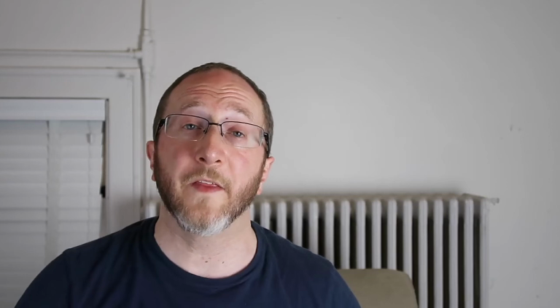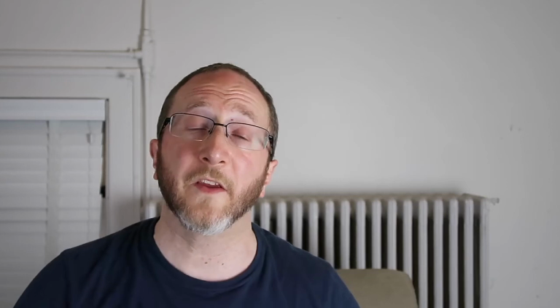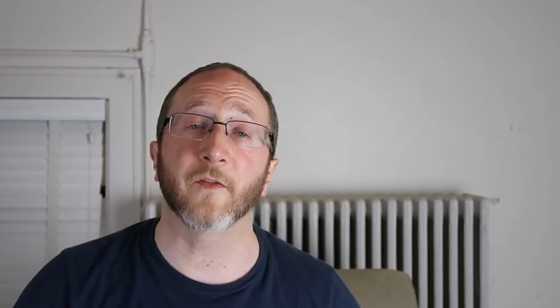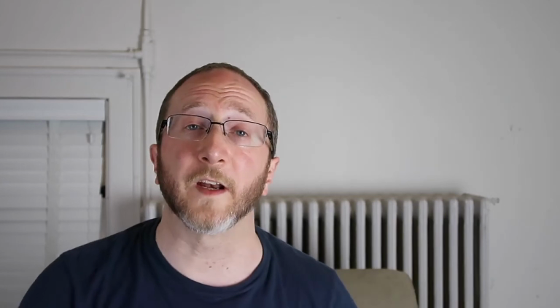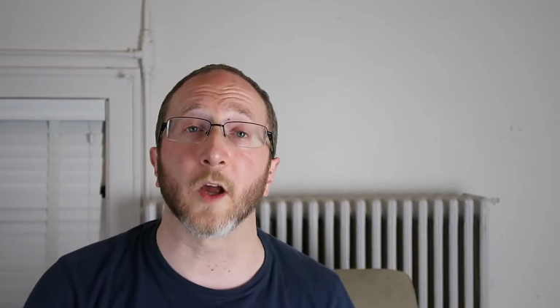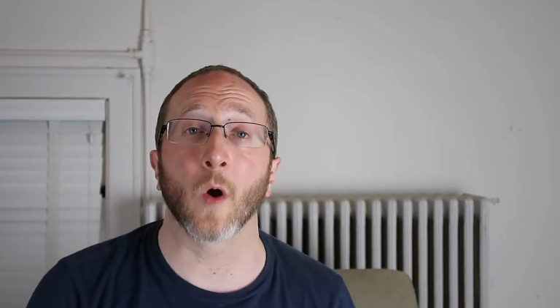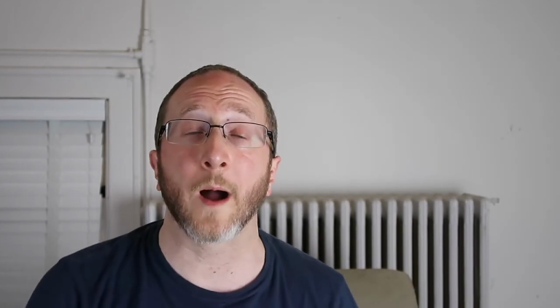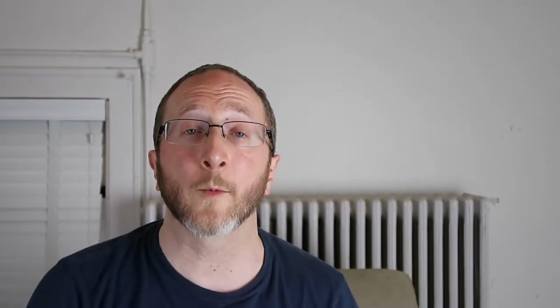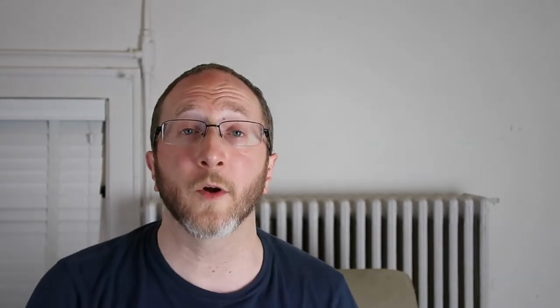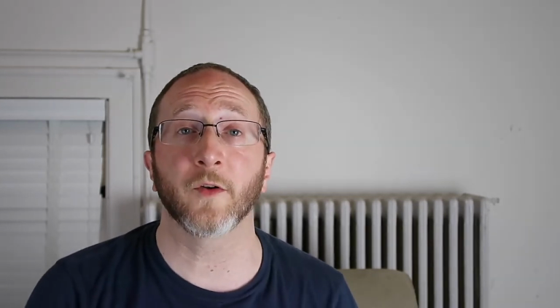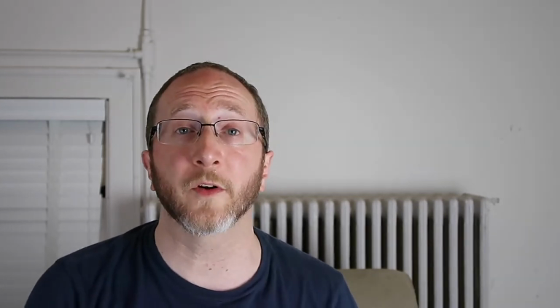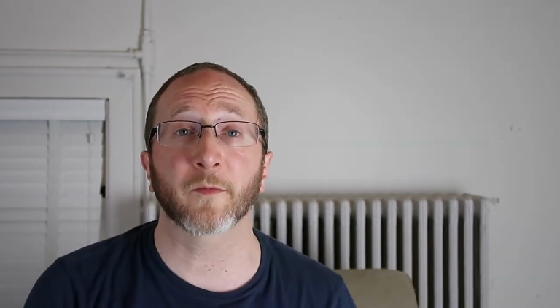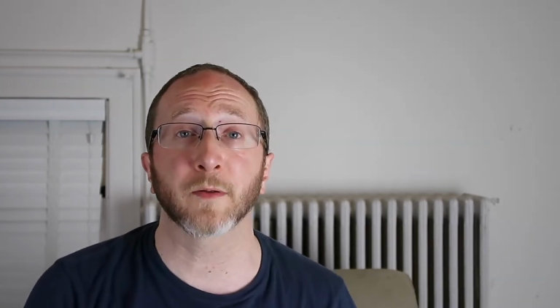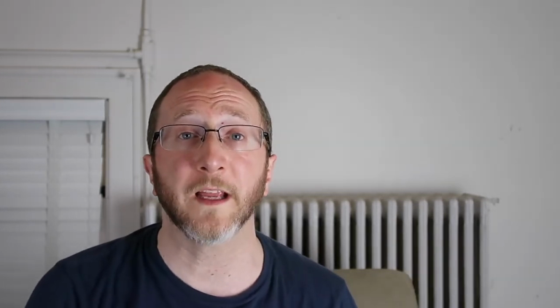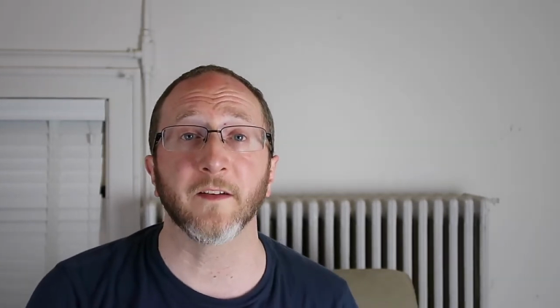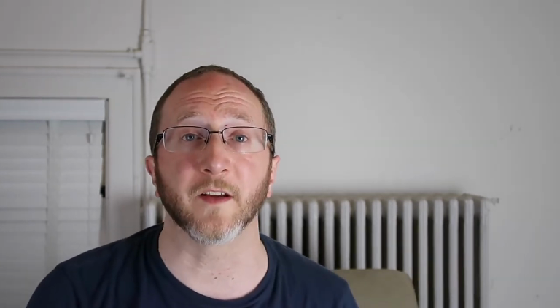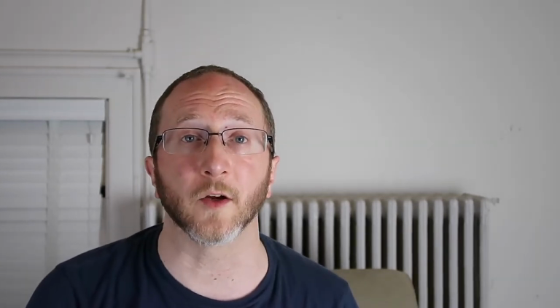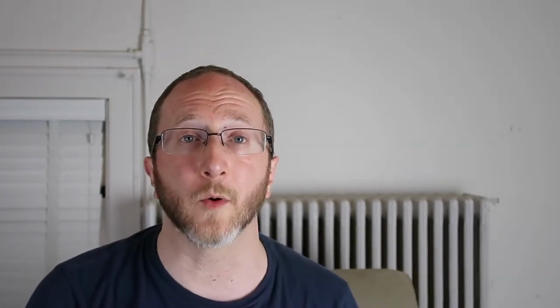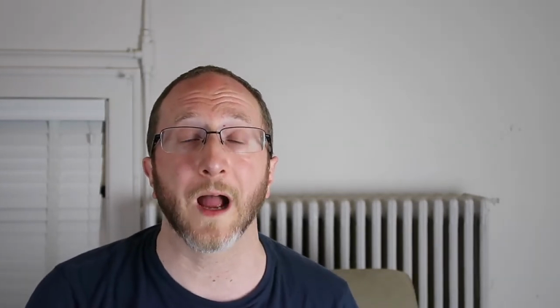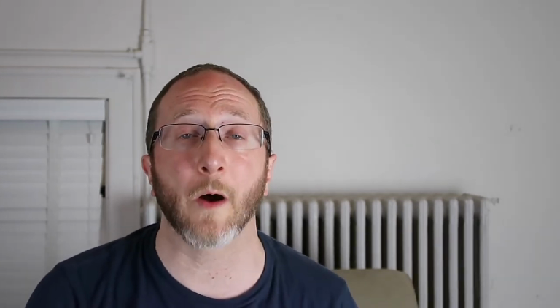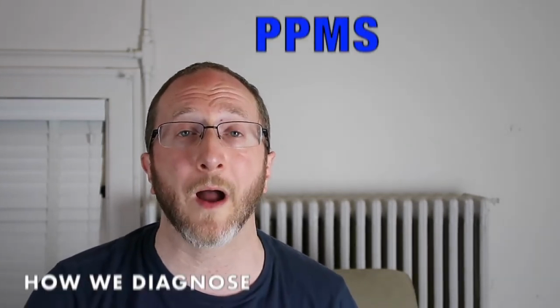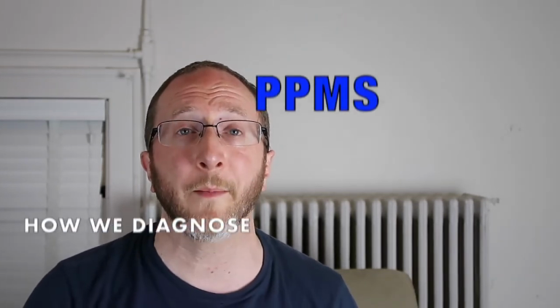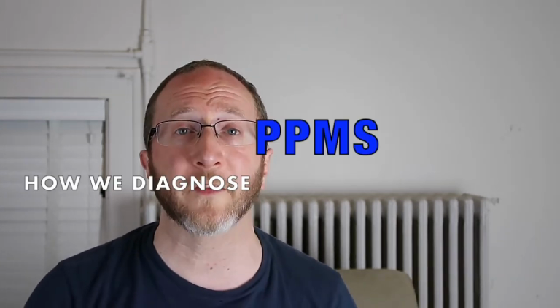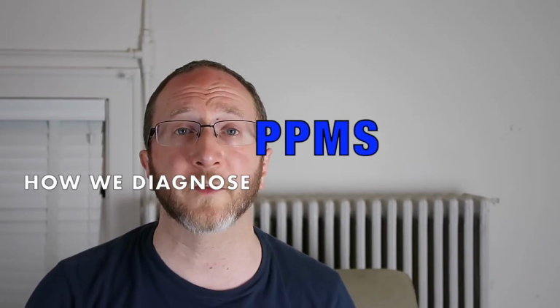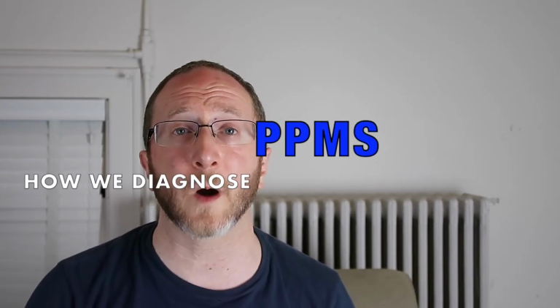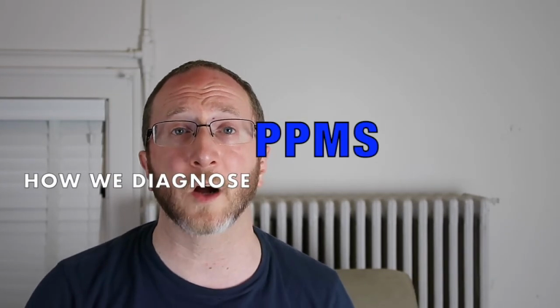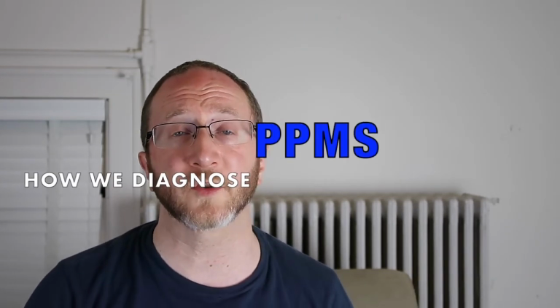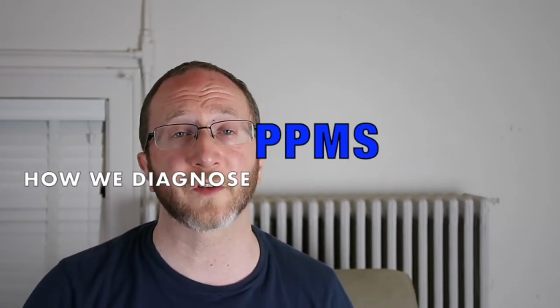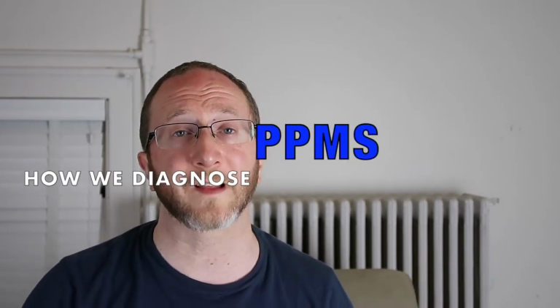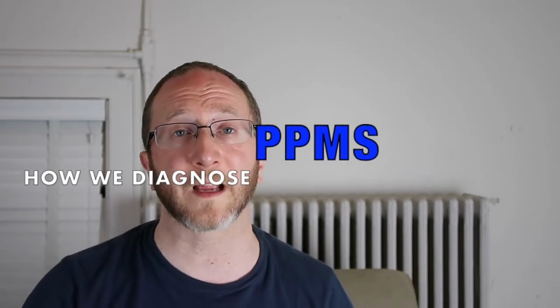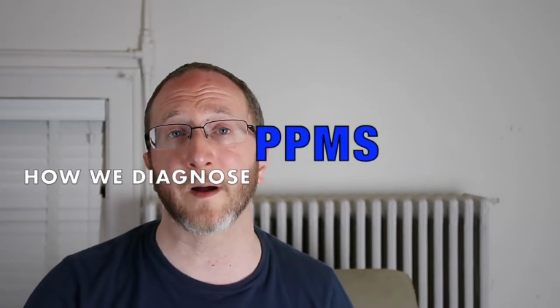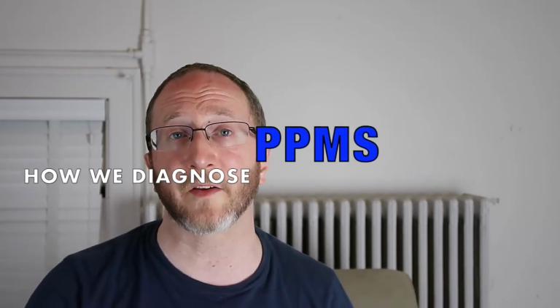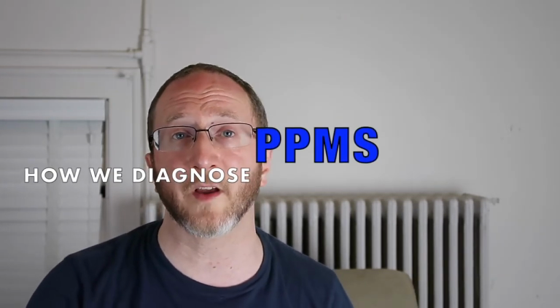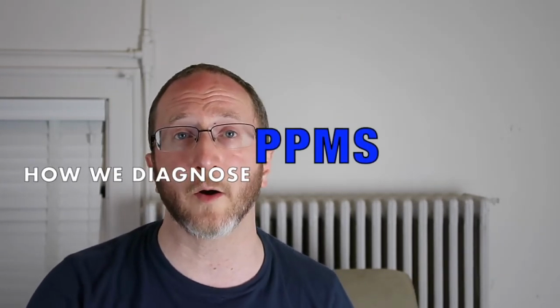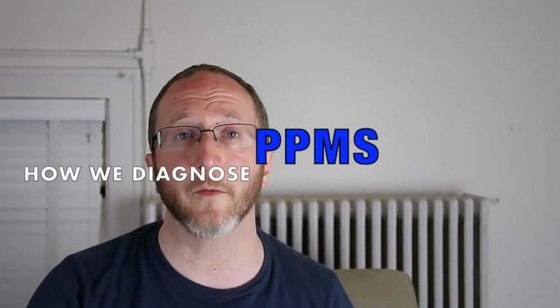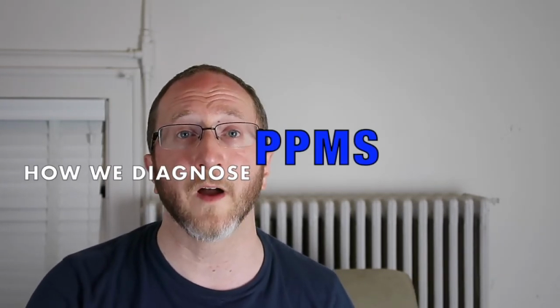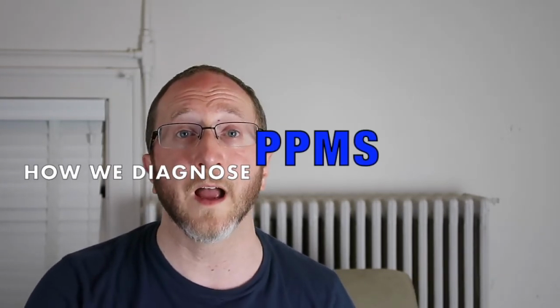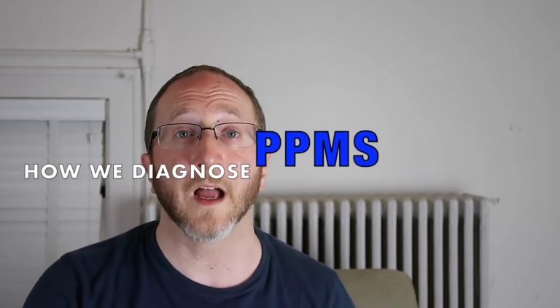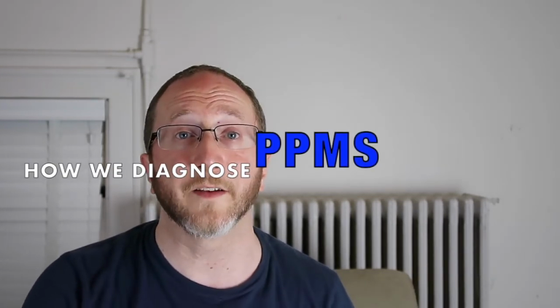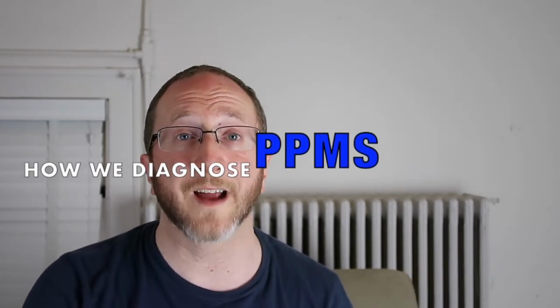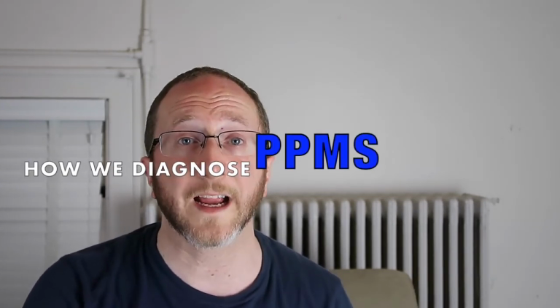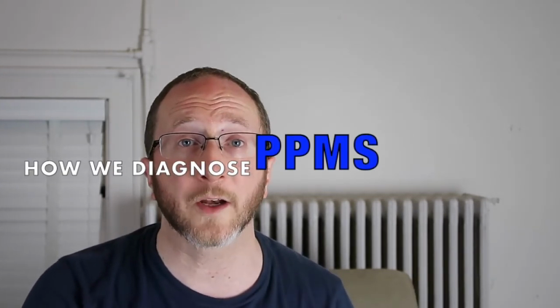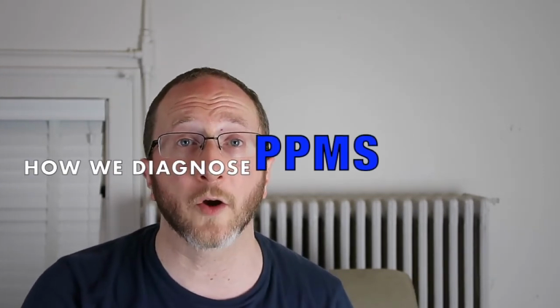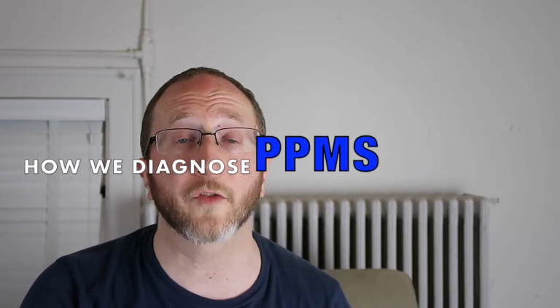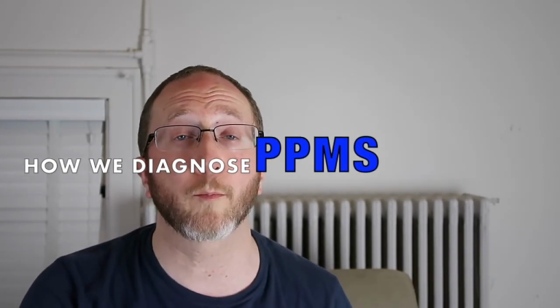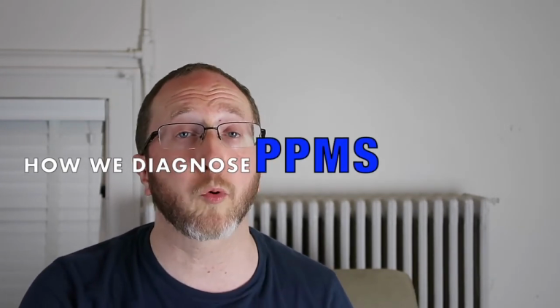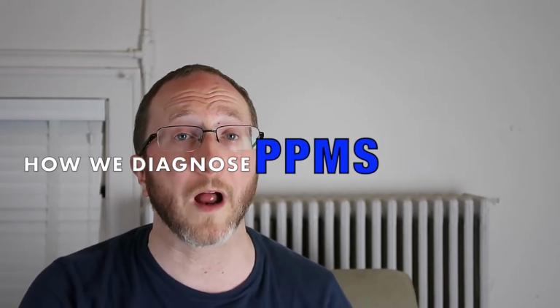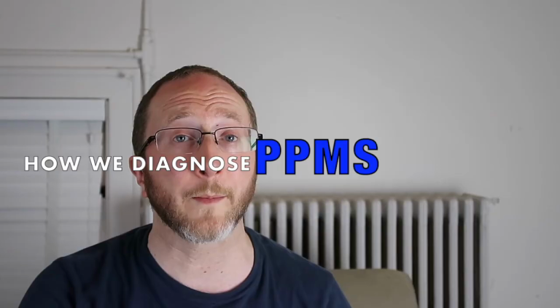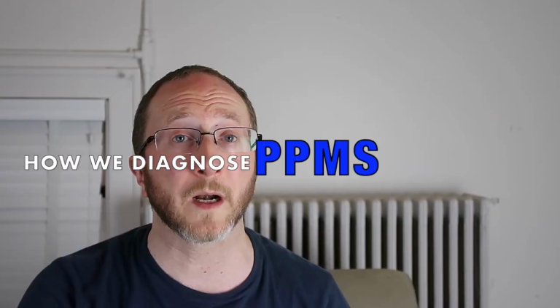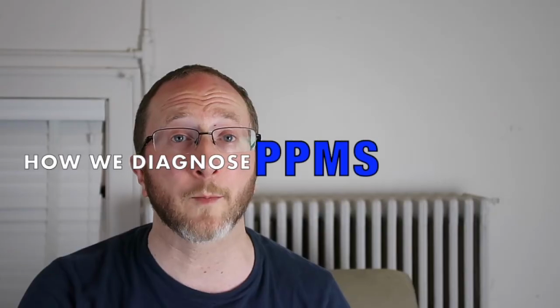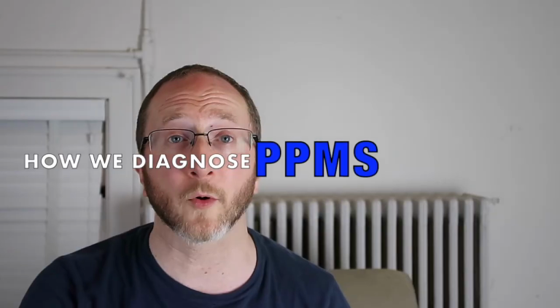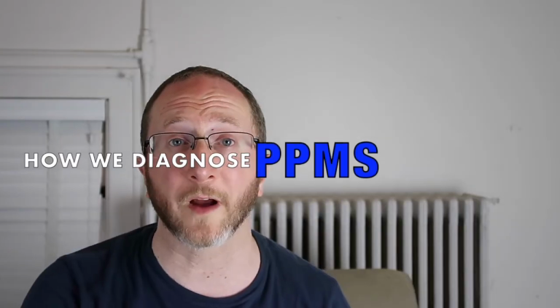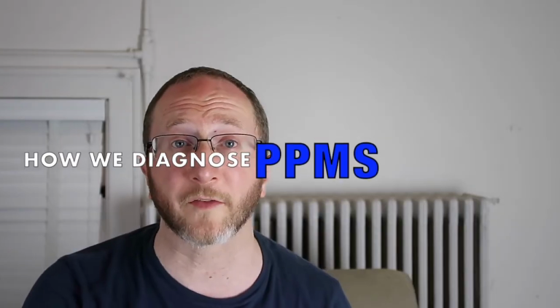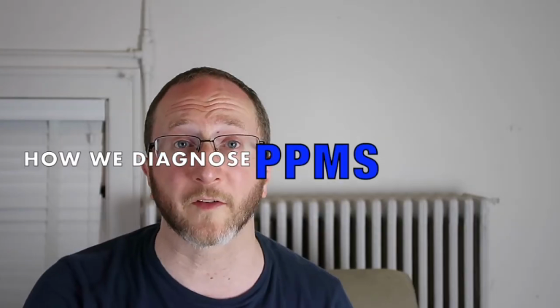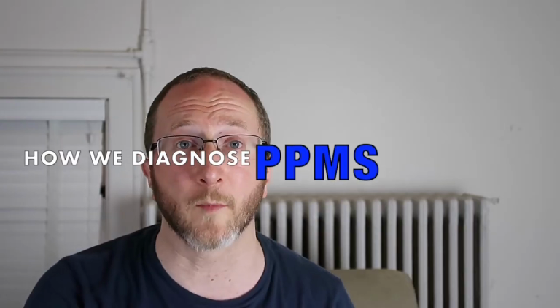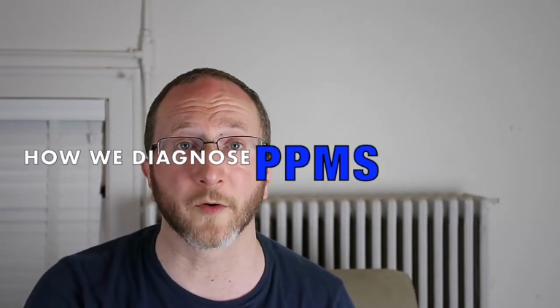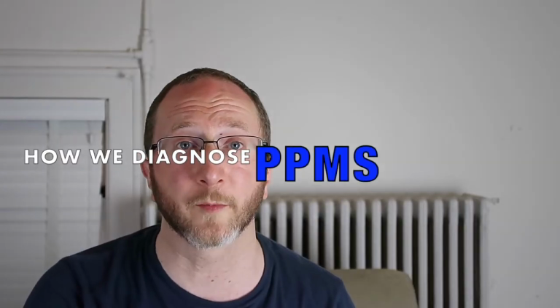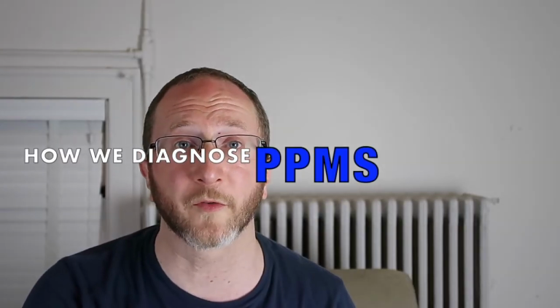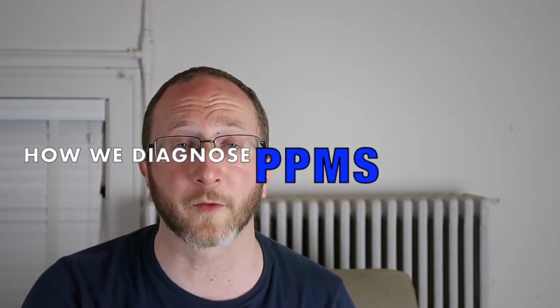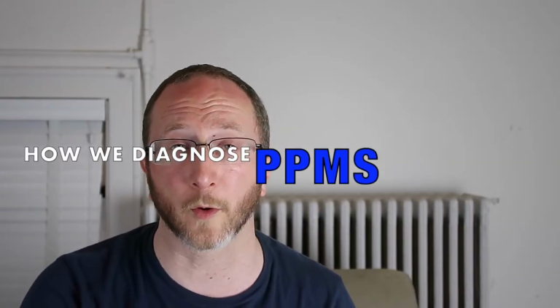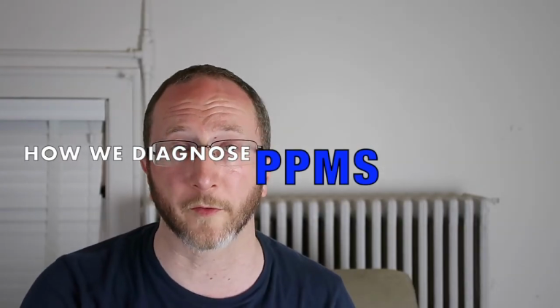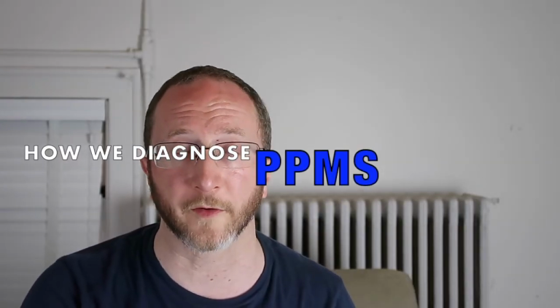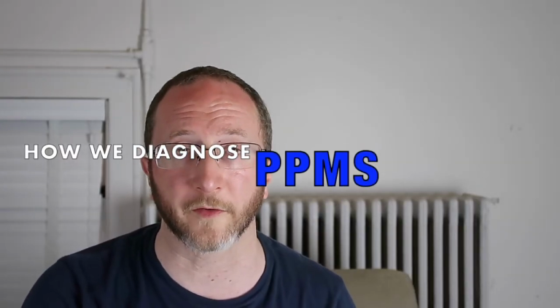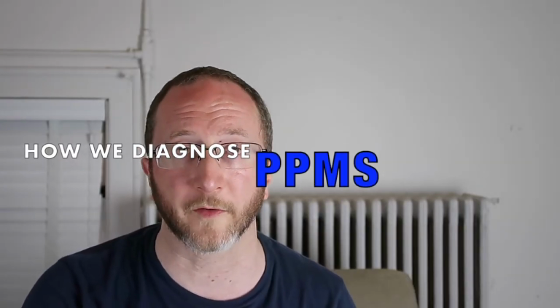In this video I'm going to explain to you how MS neurologists like myself diagnose primary progressive multiple sclerosis.